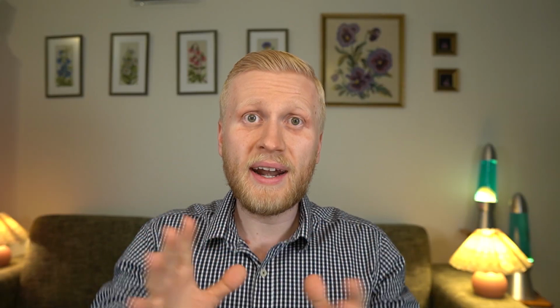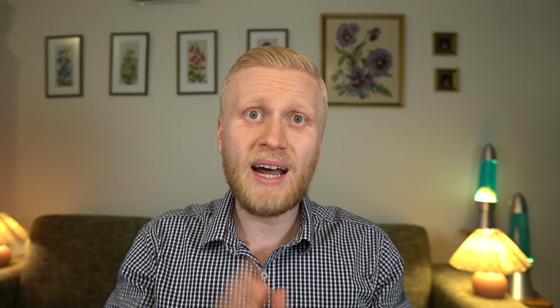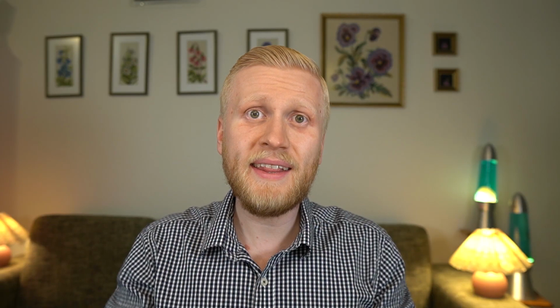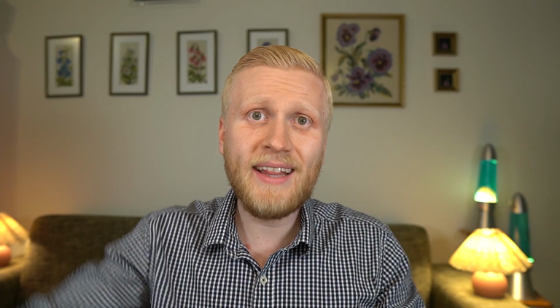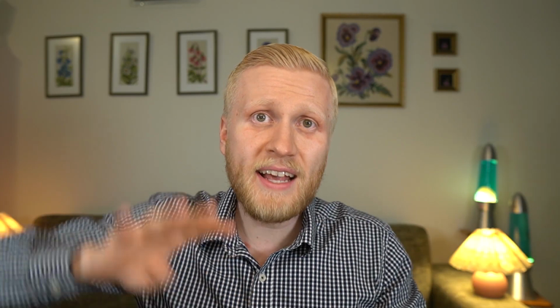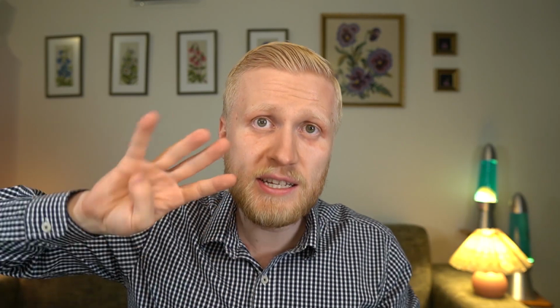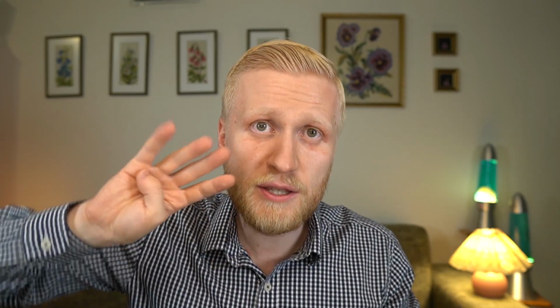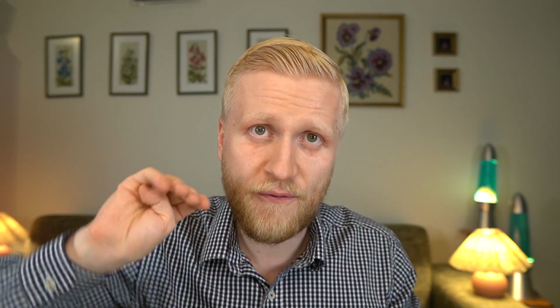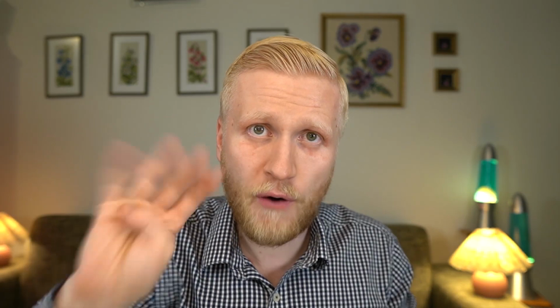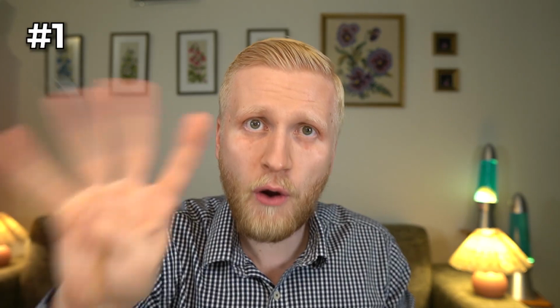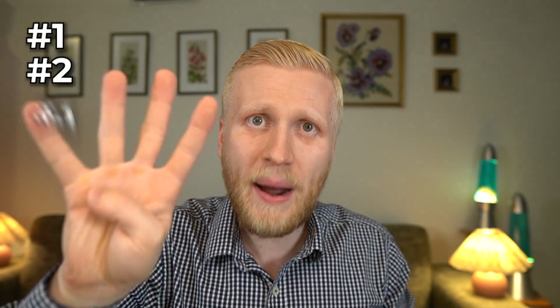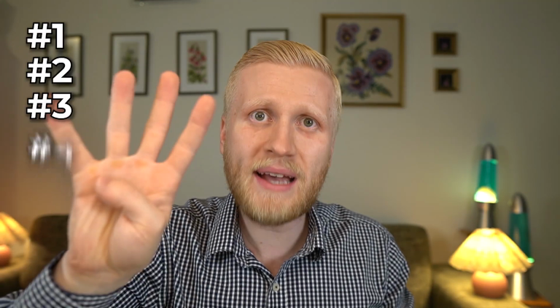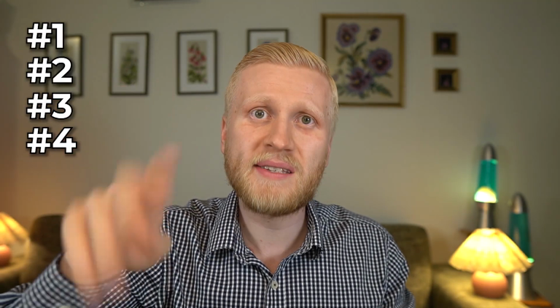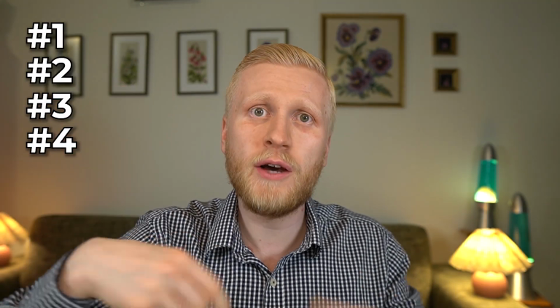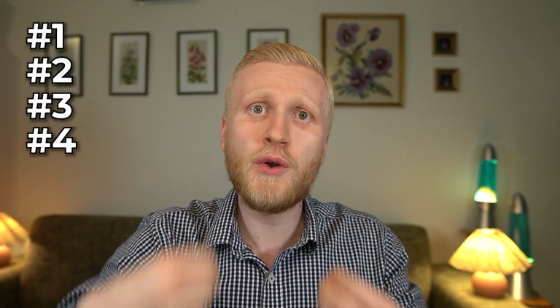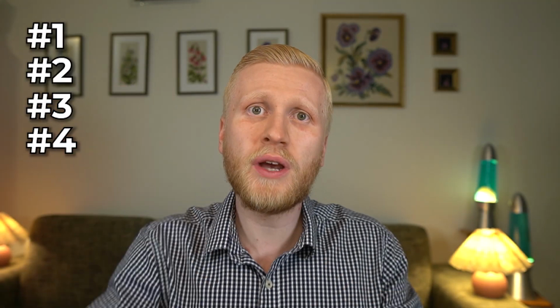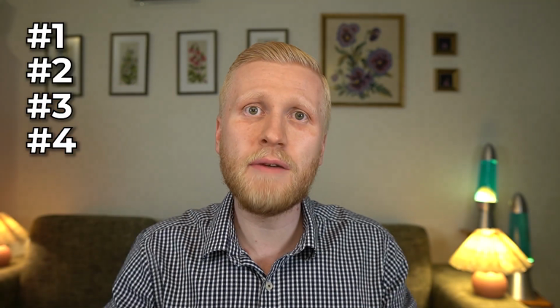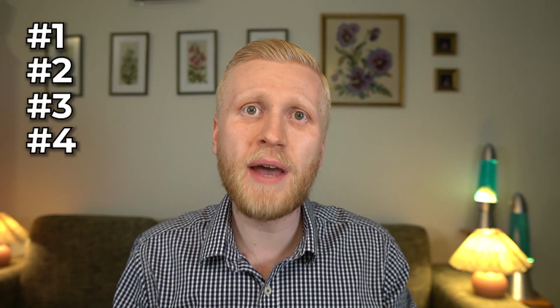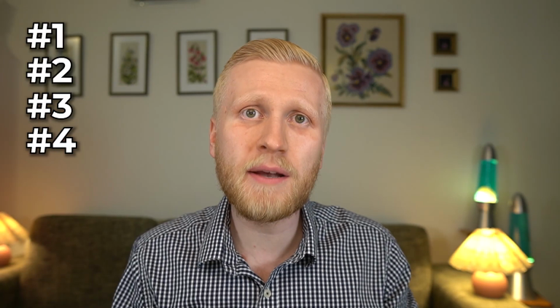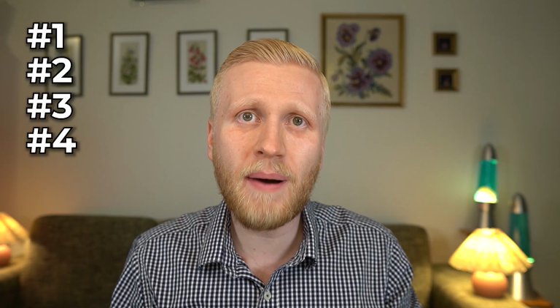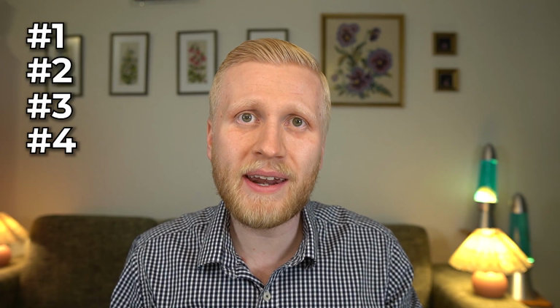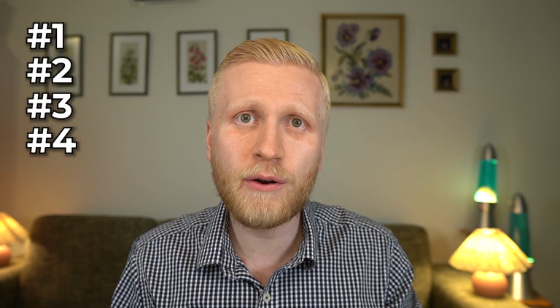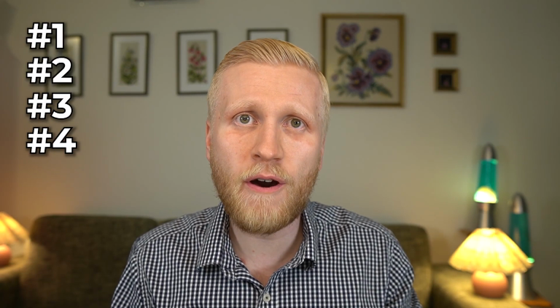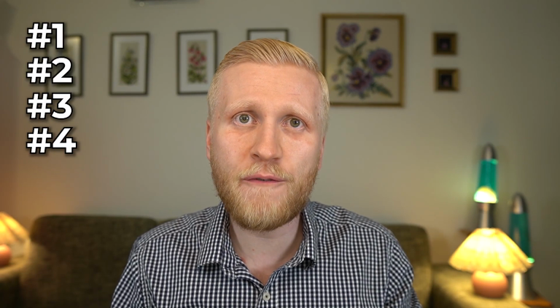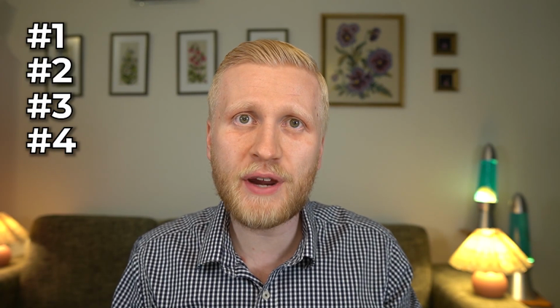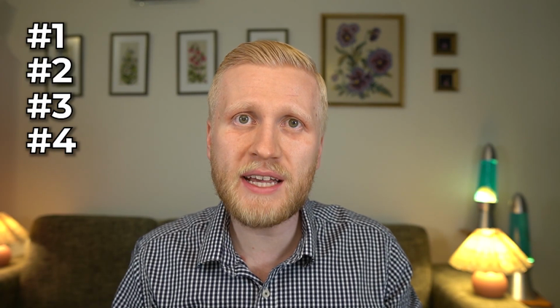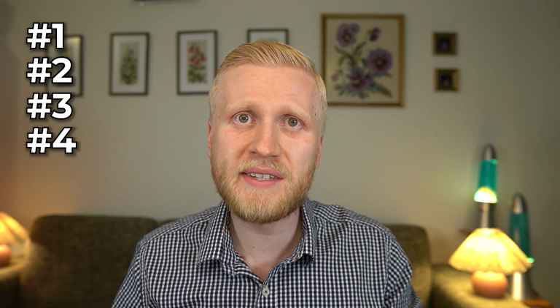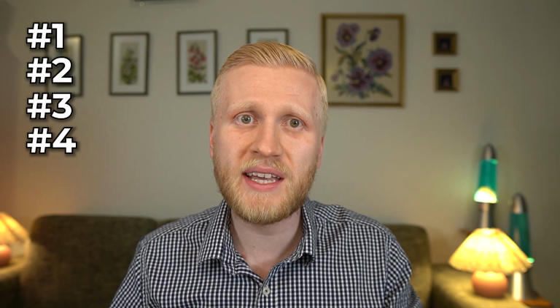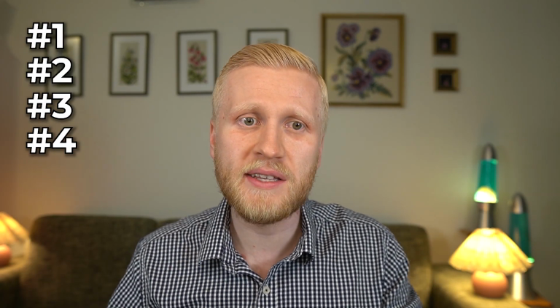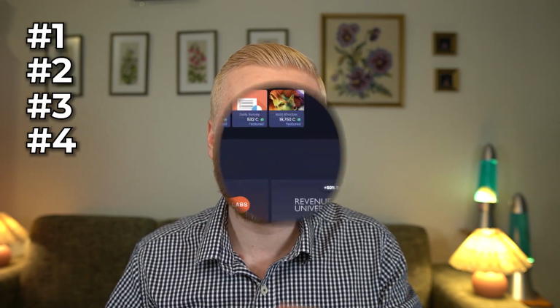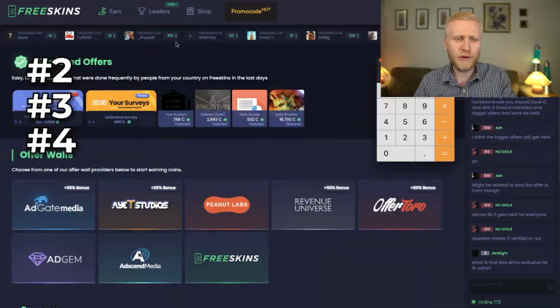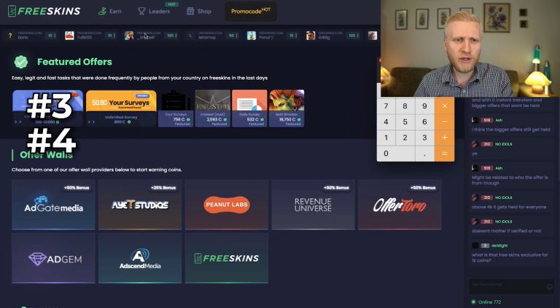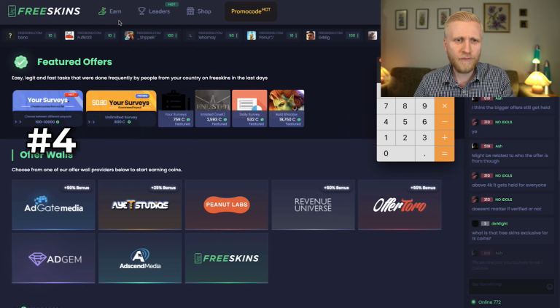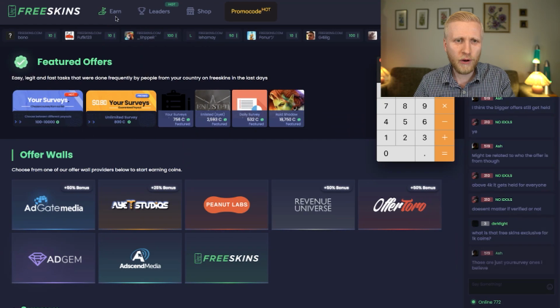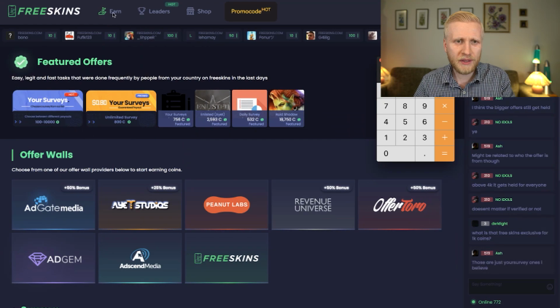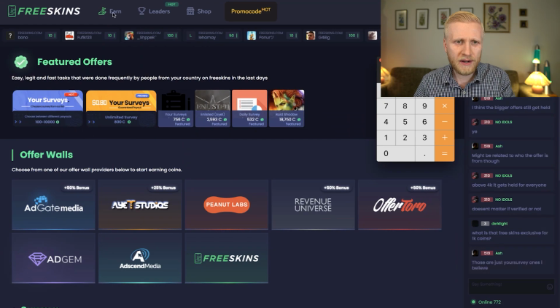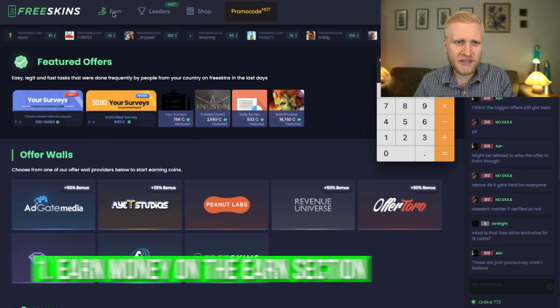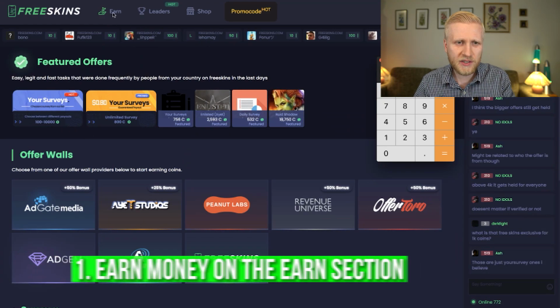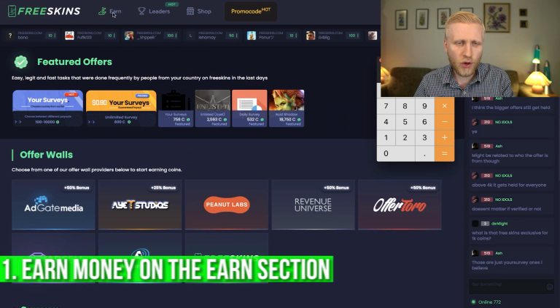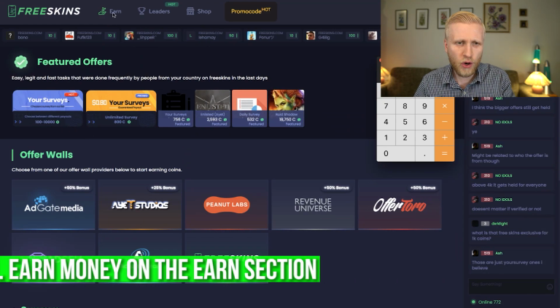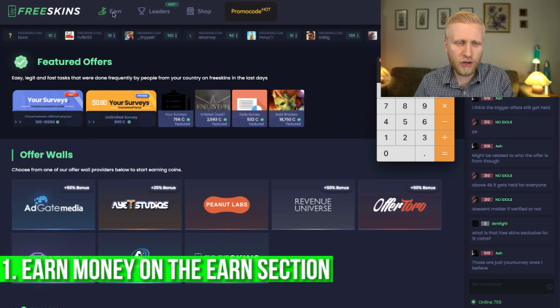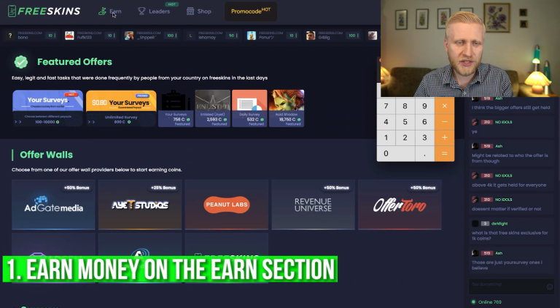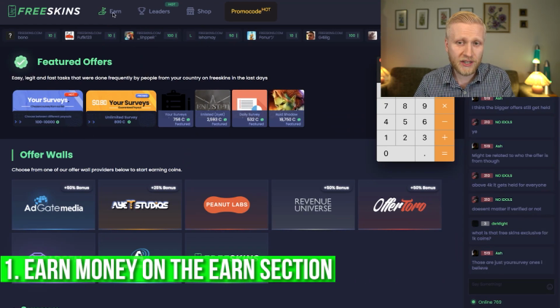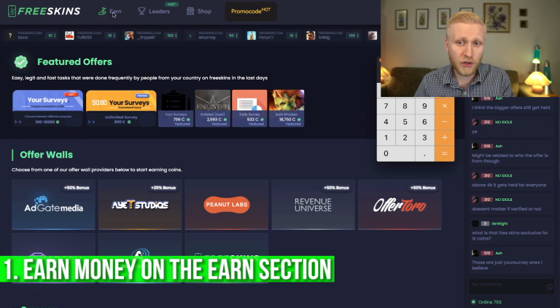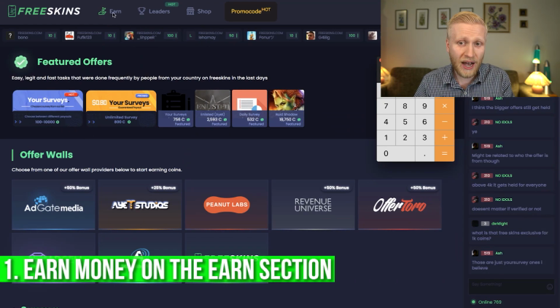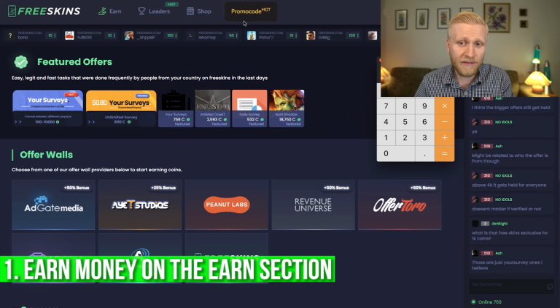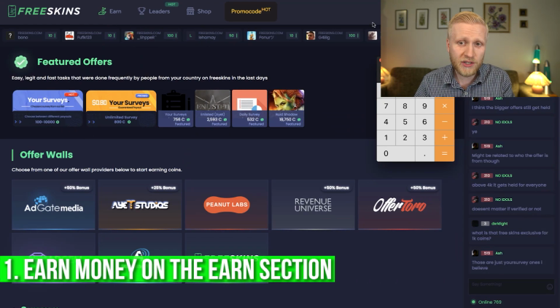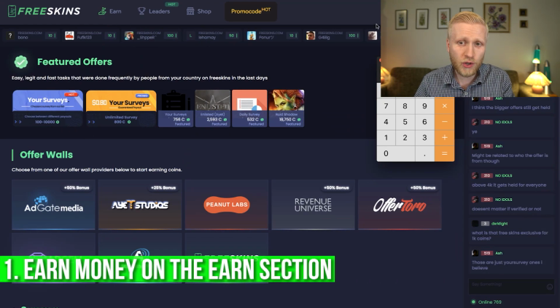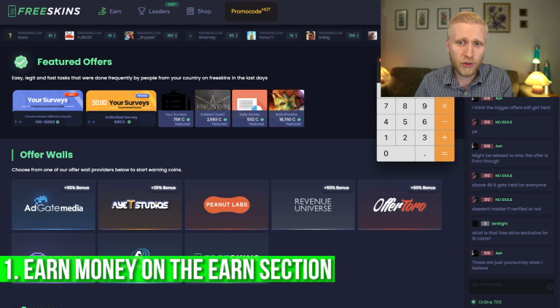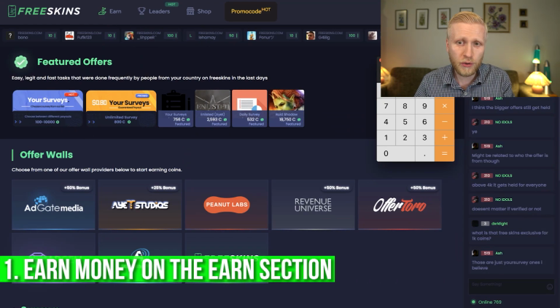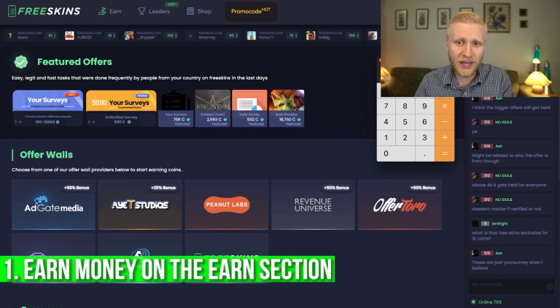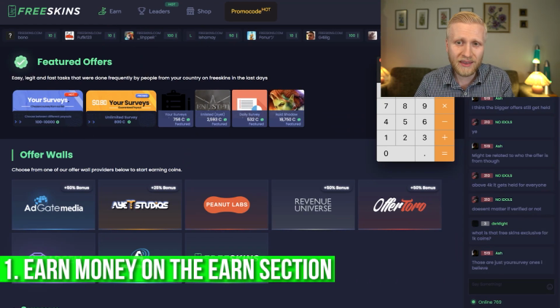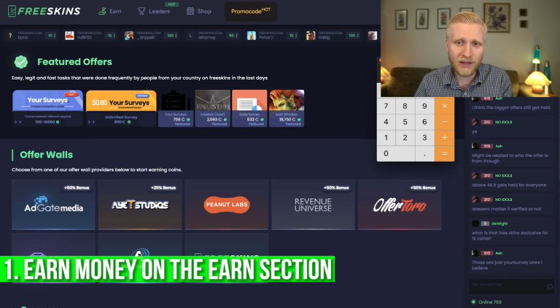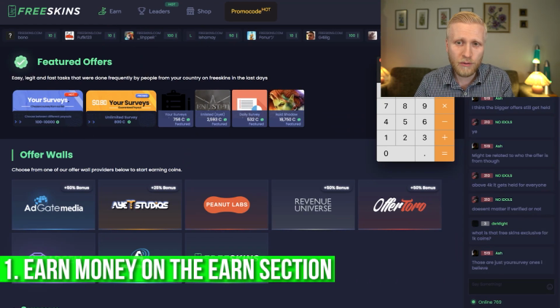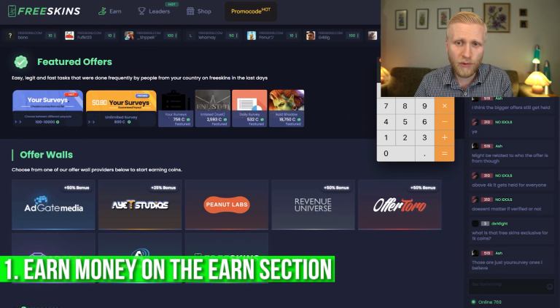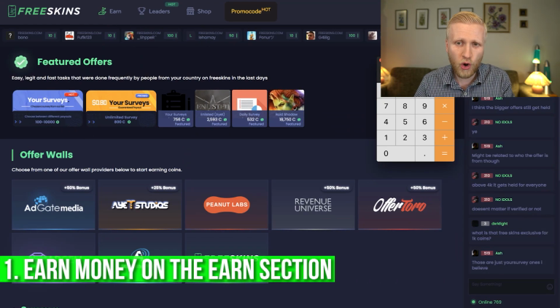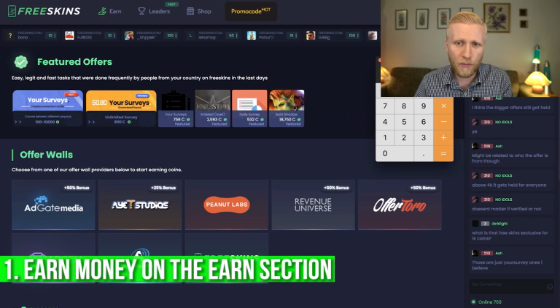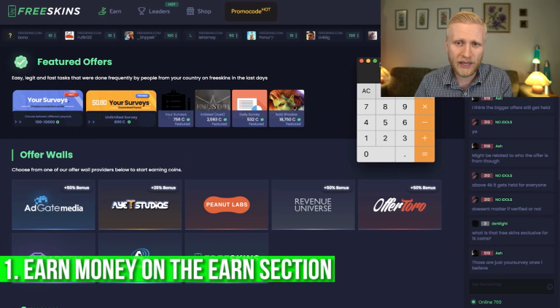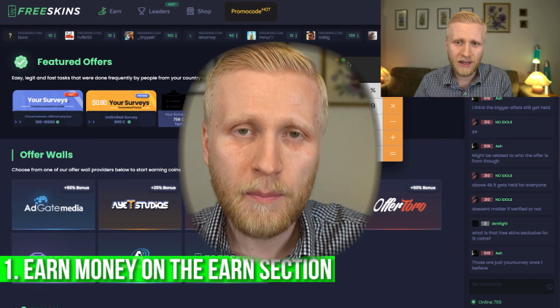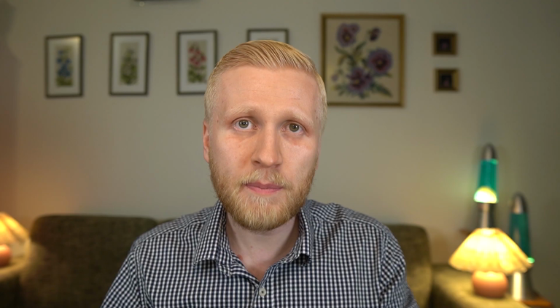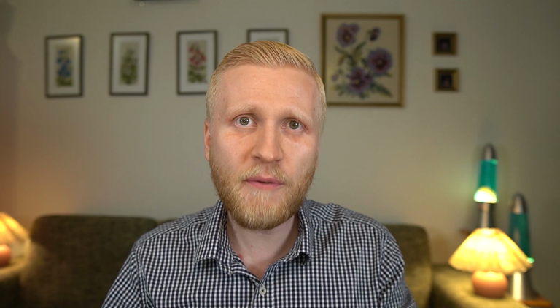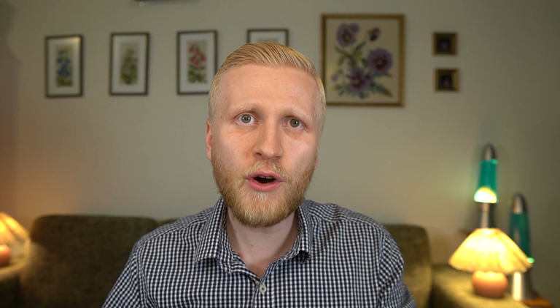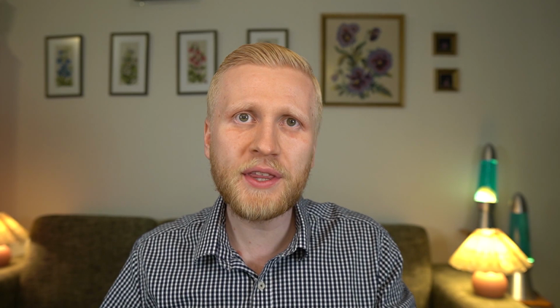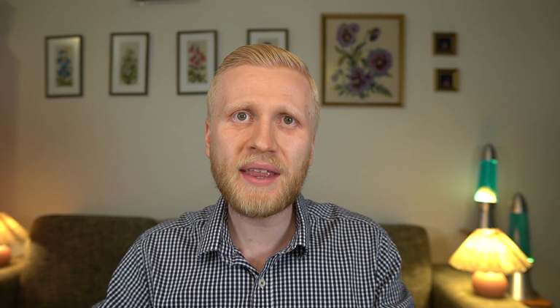There are at least four ways to make money on FreeSkins. First of all, there is the Earn section, which I'll show you in a moment.